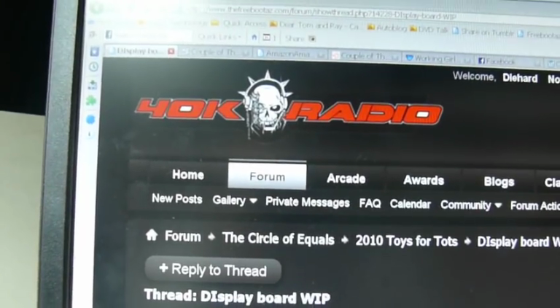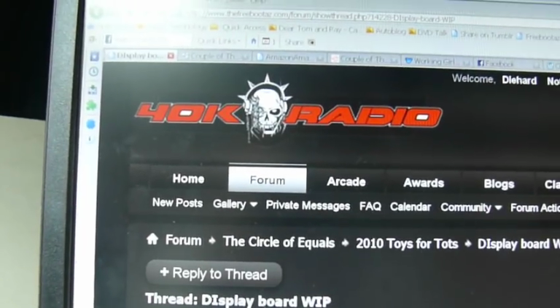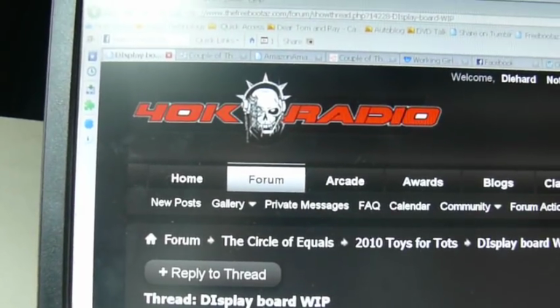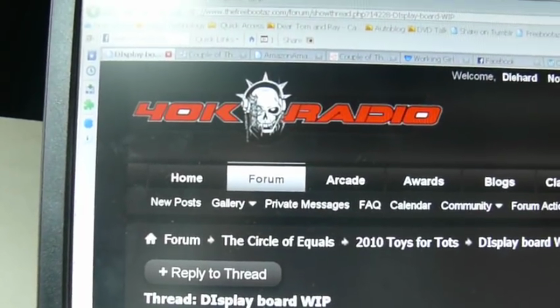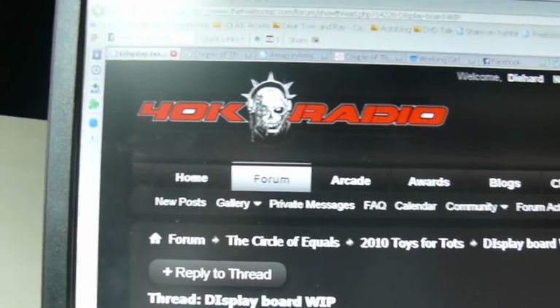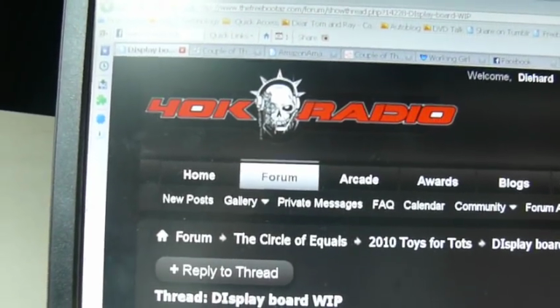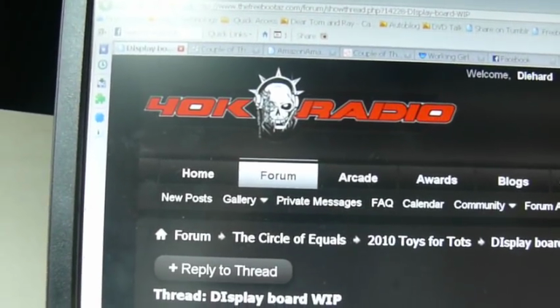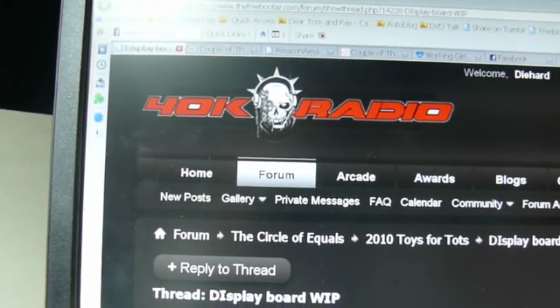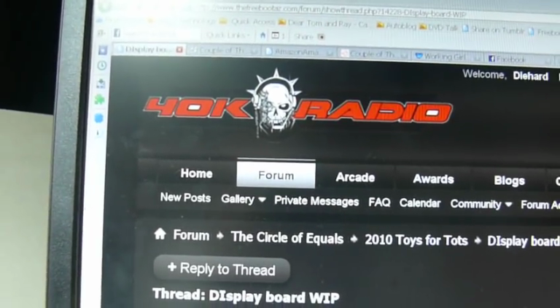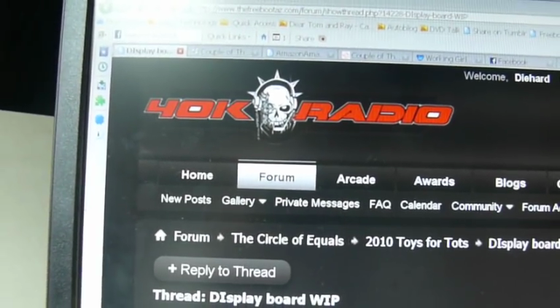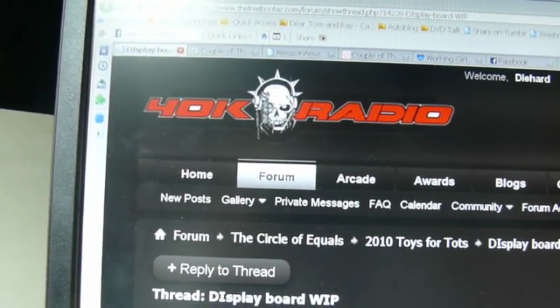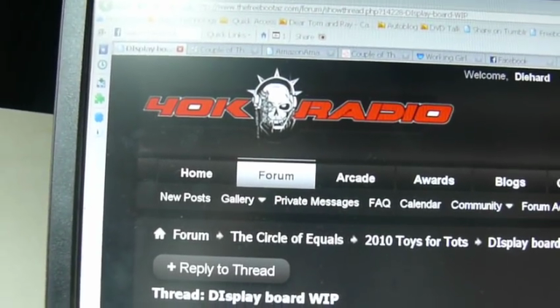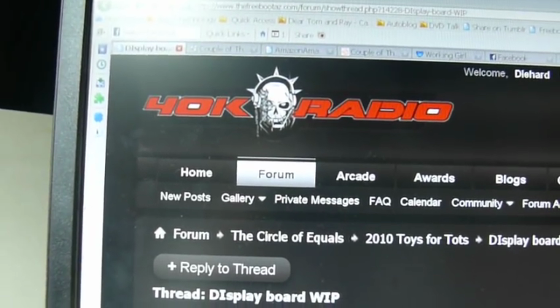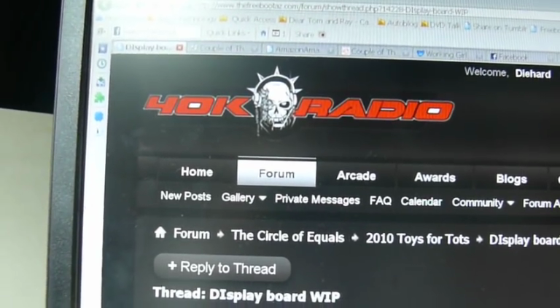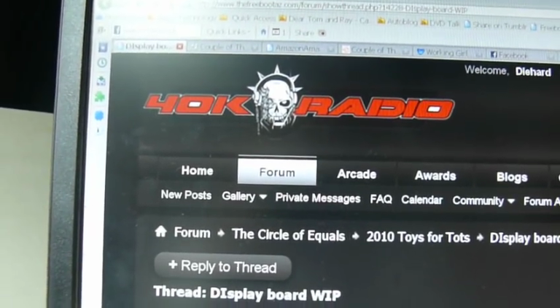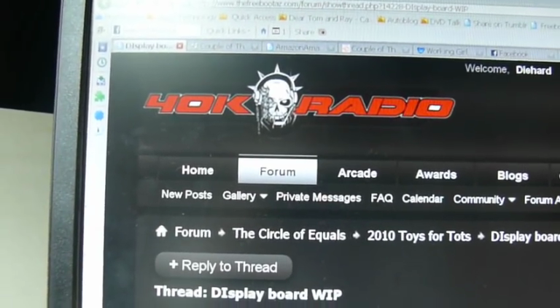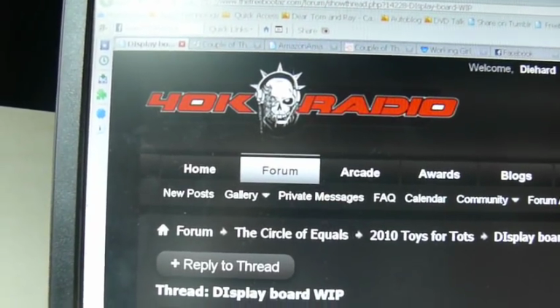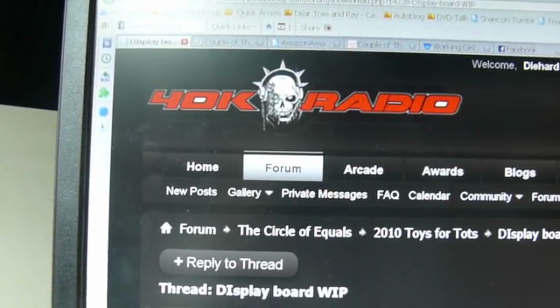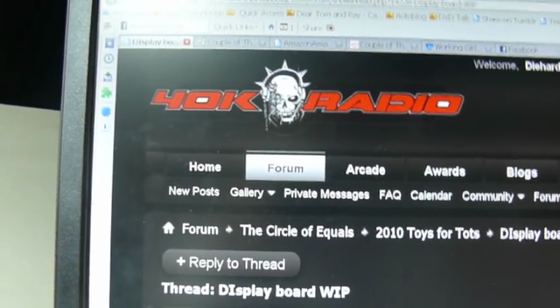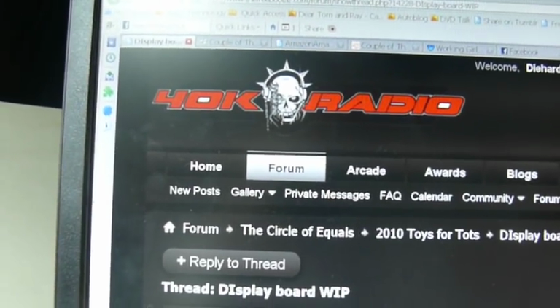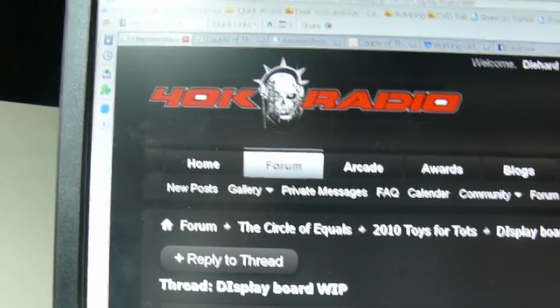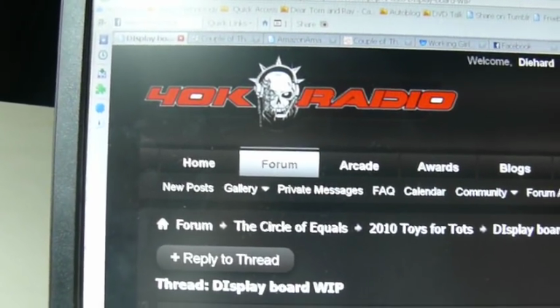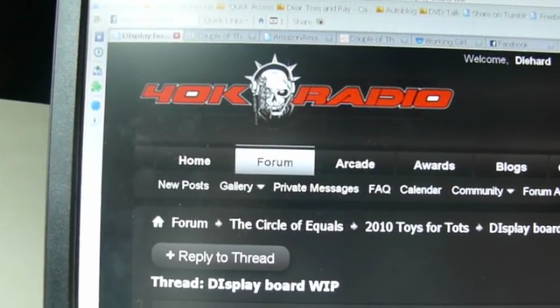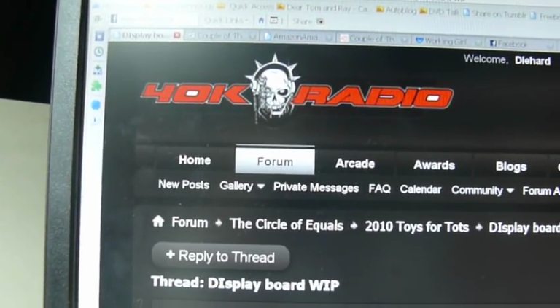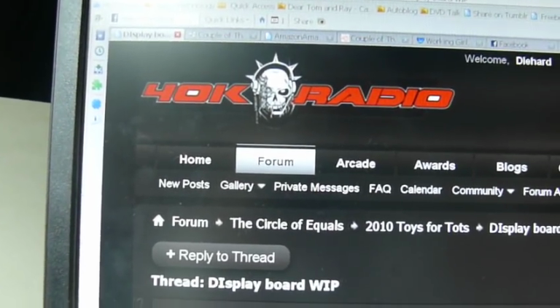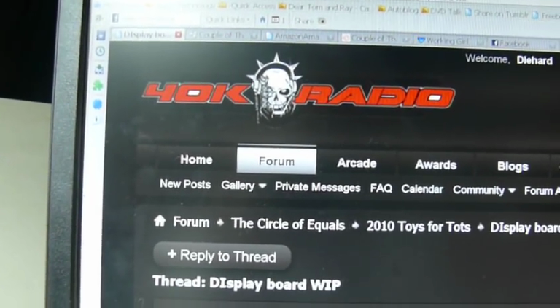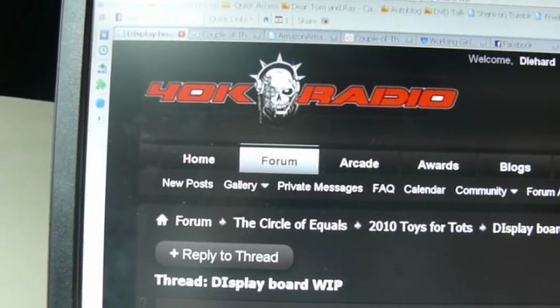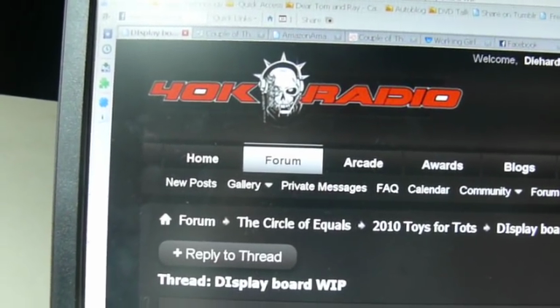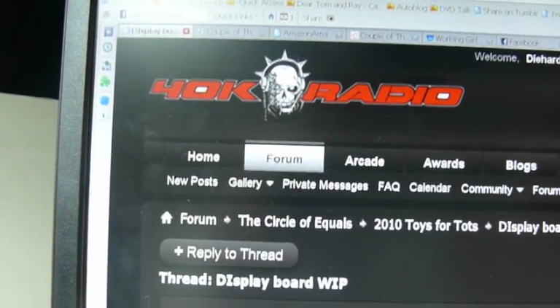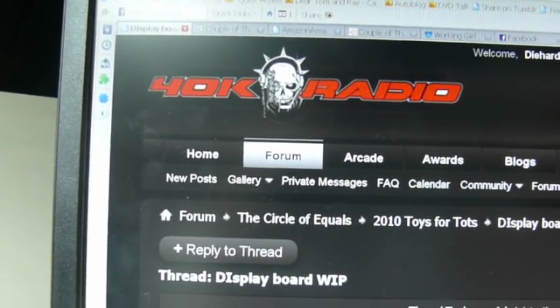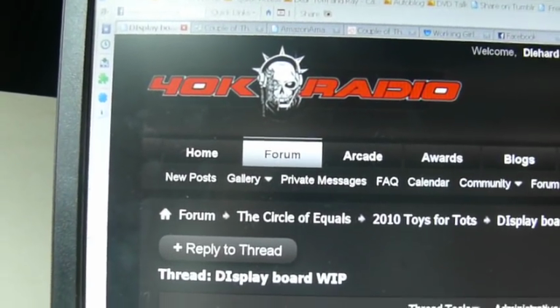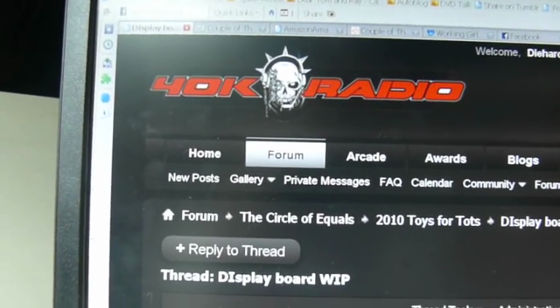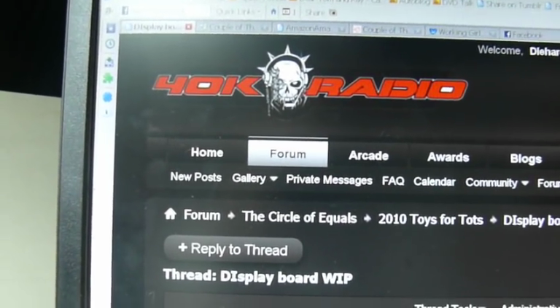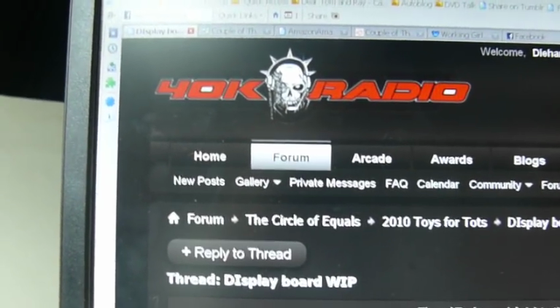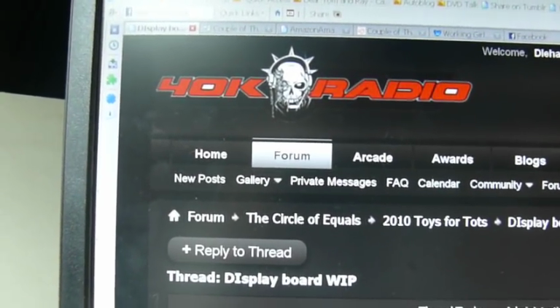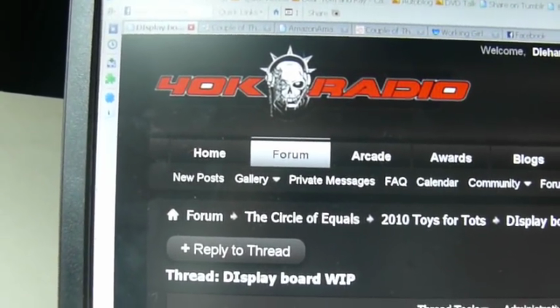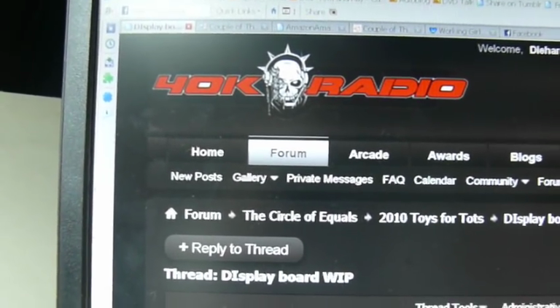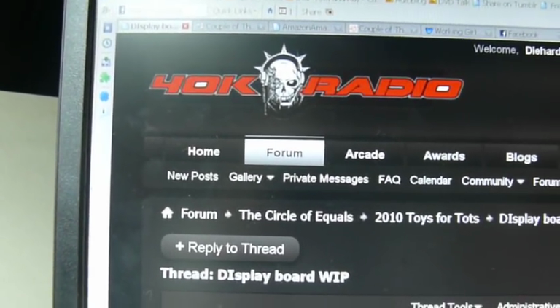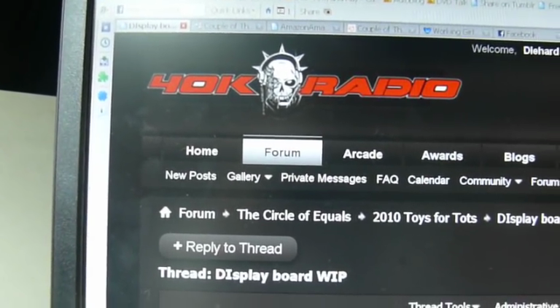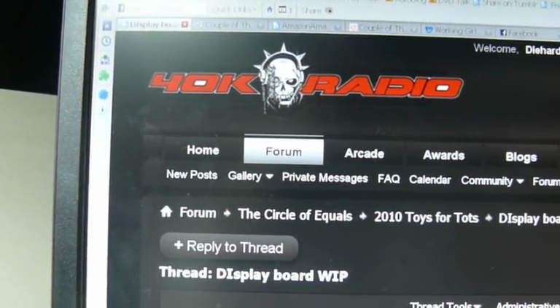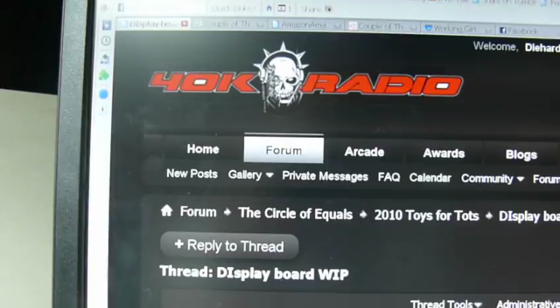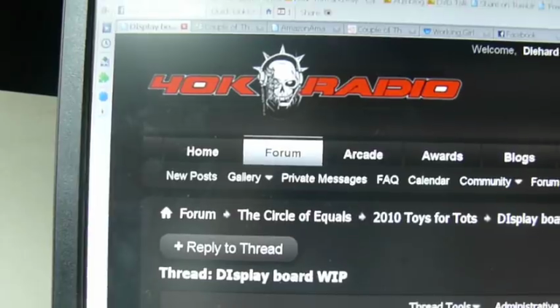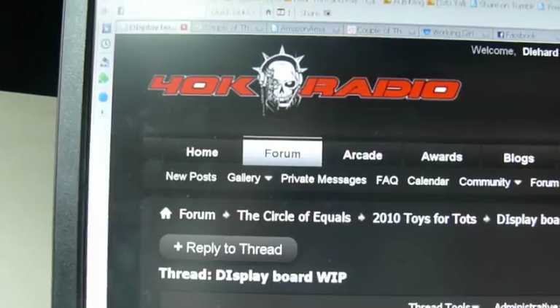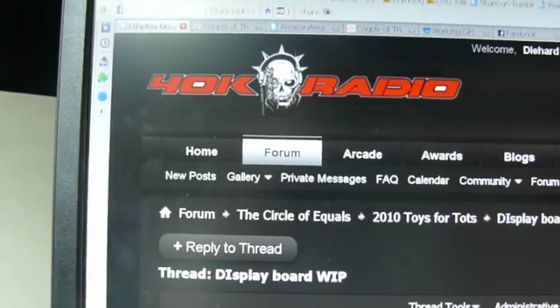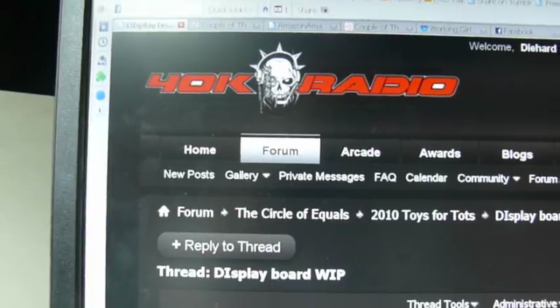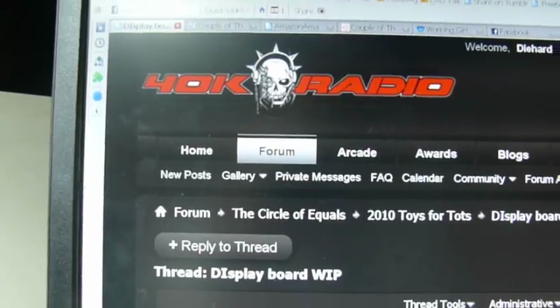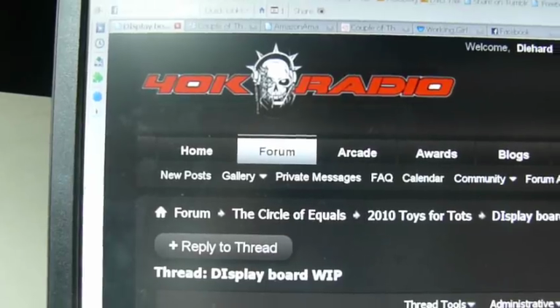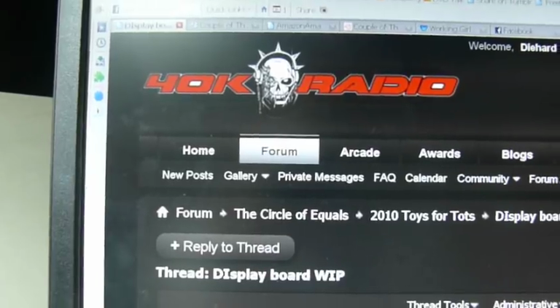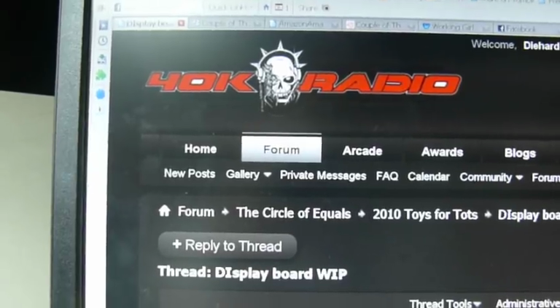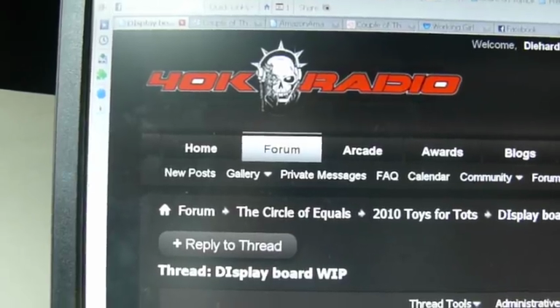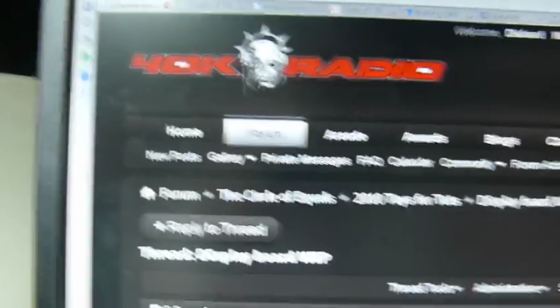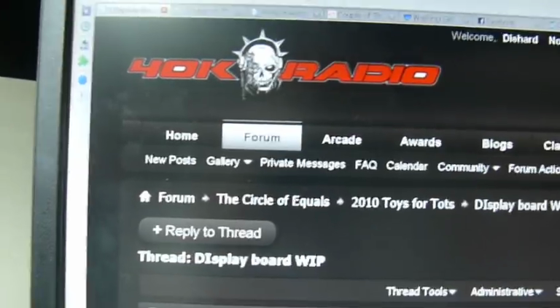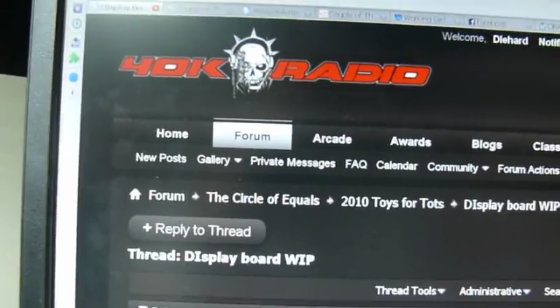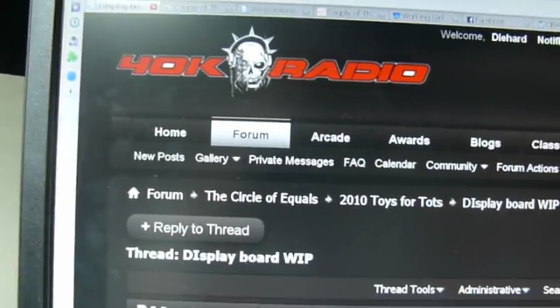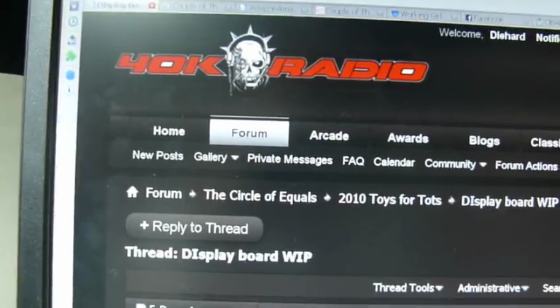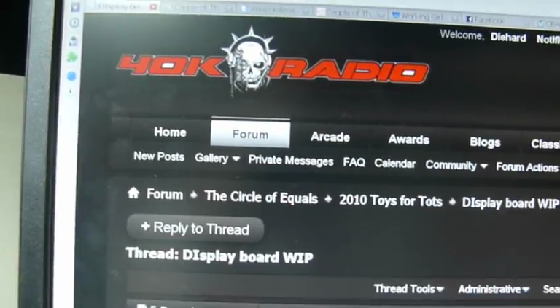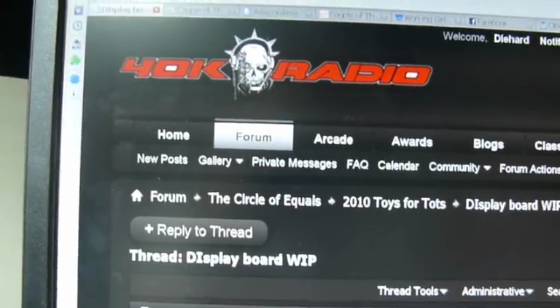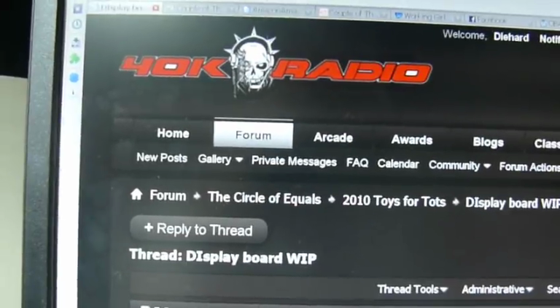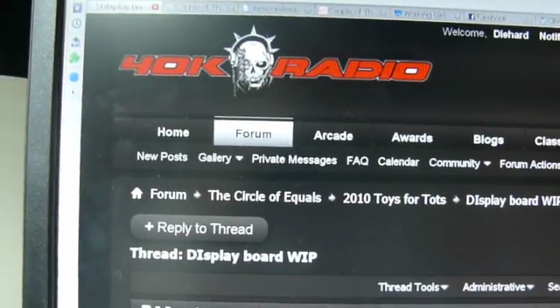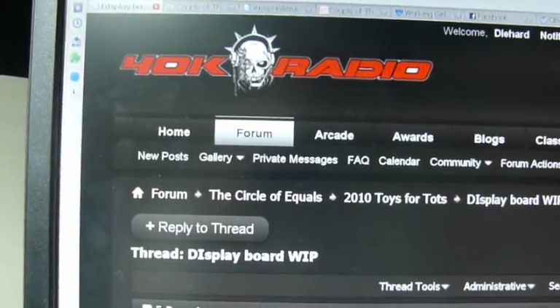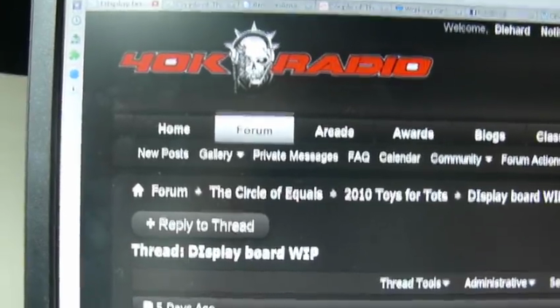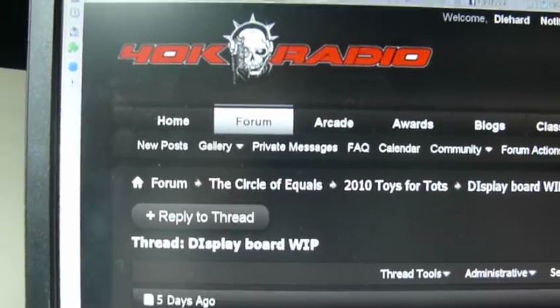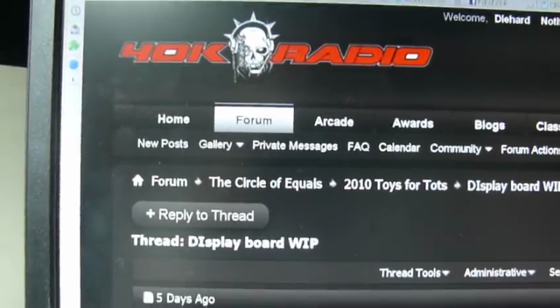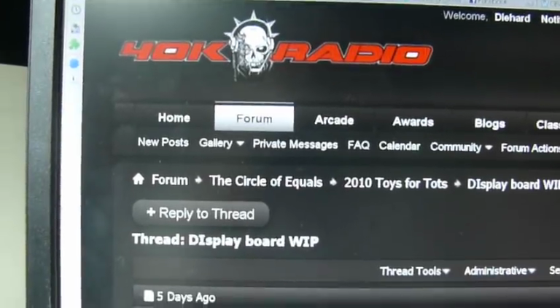Hey guys, I'm back. This is one of the questions I got from the 40K Radio Forum about the display board.